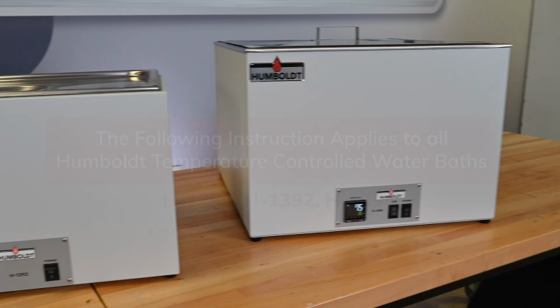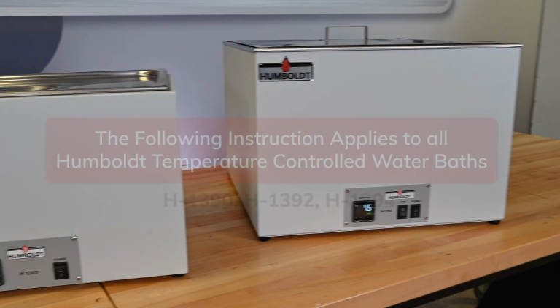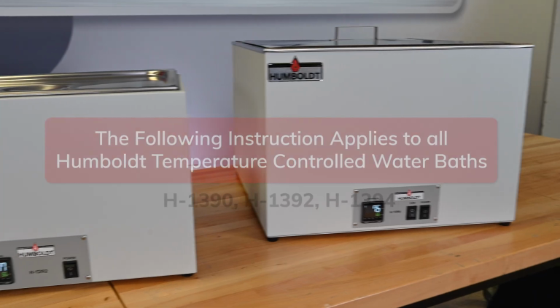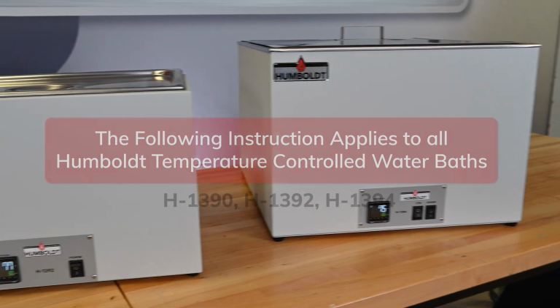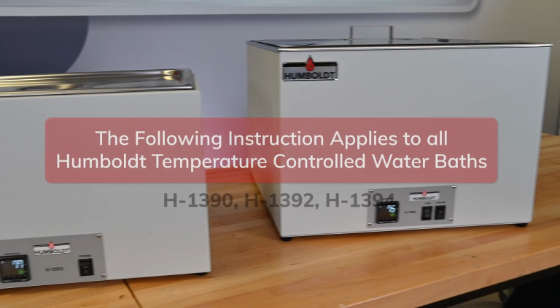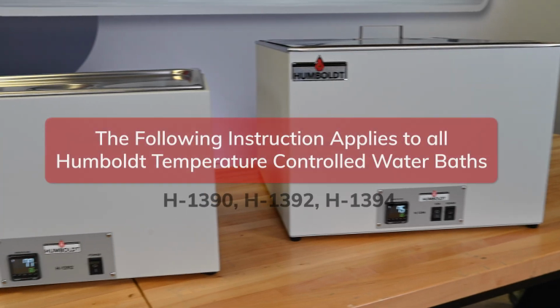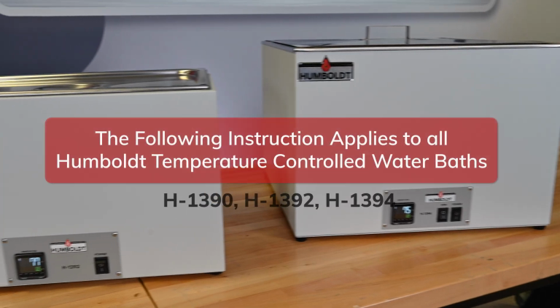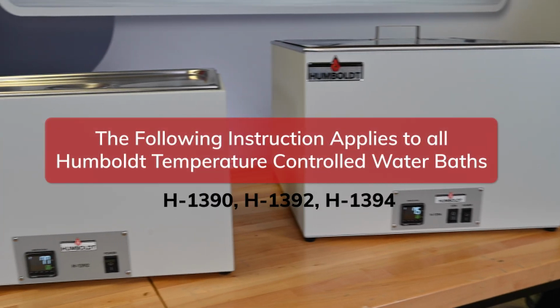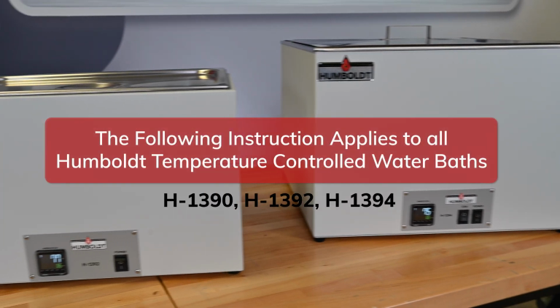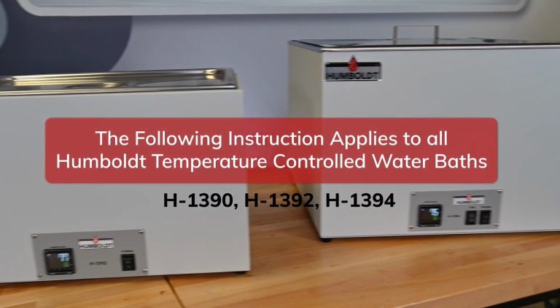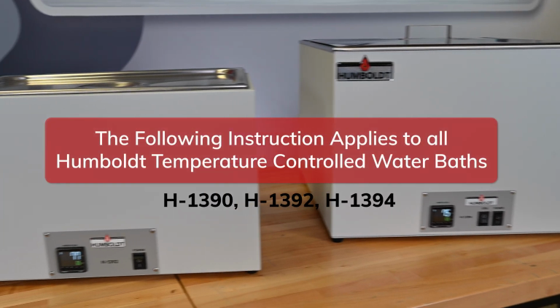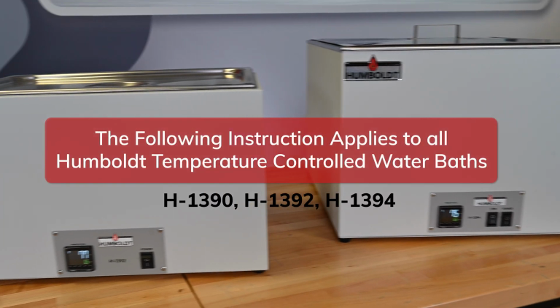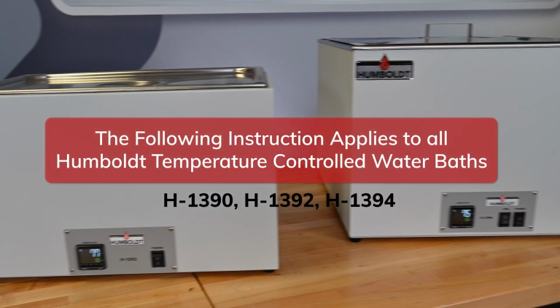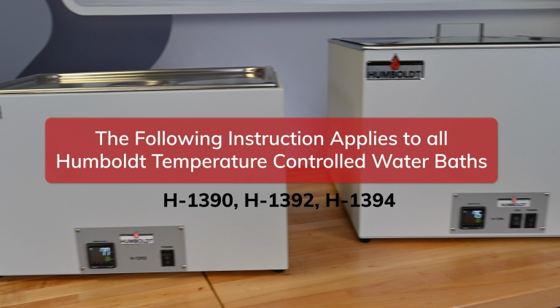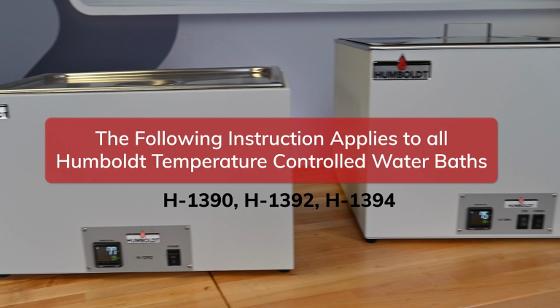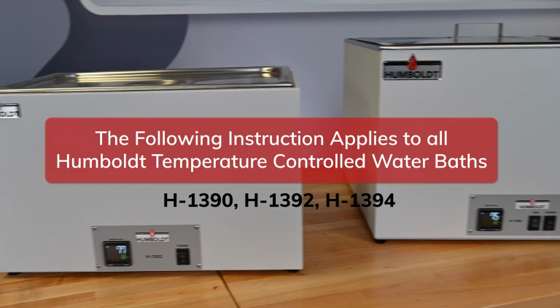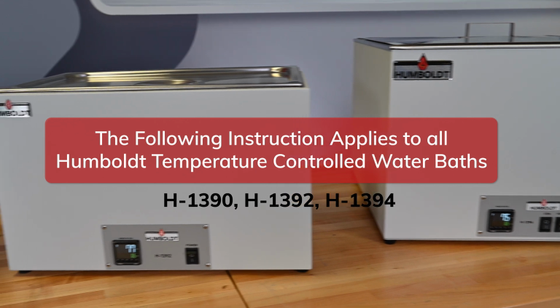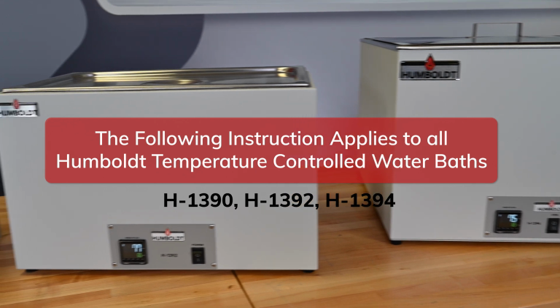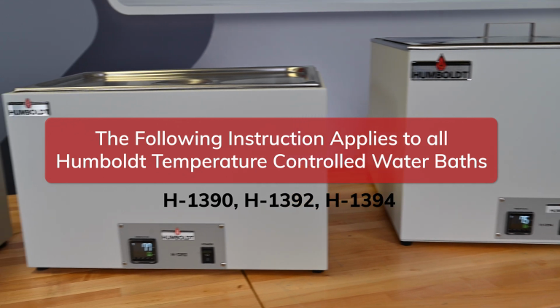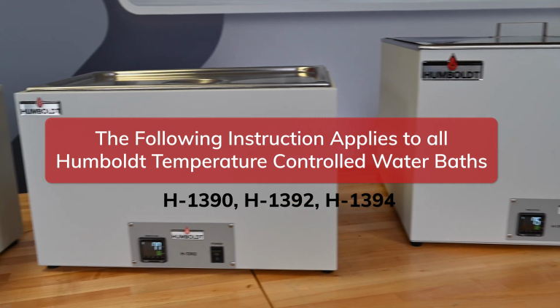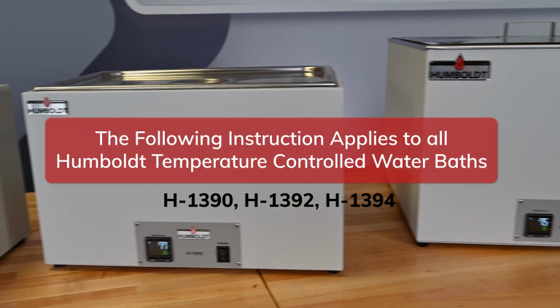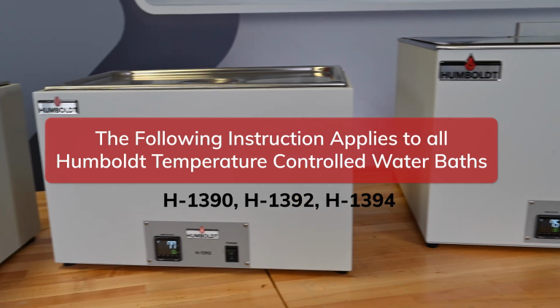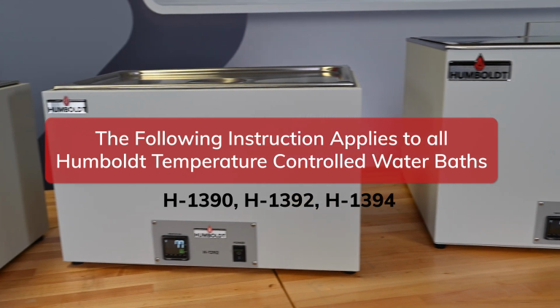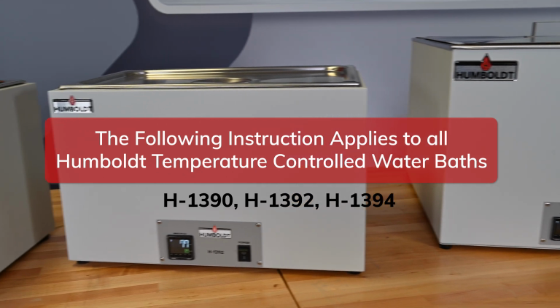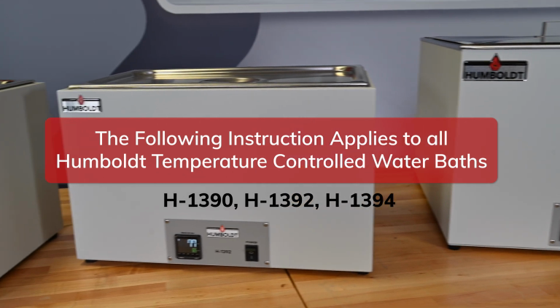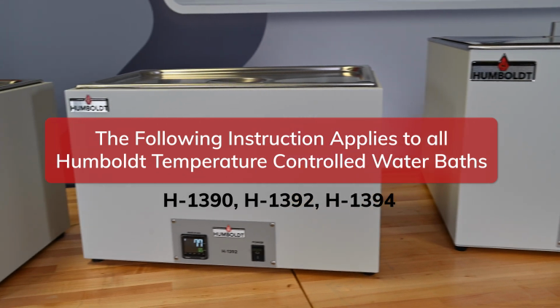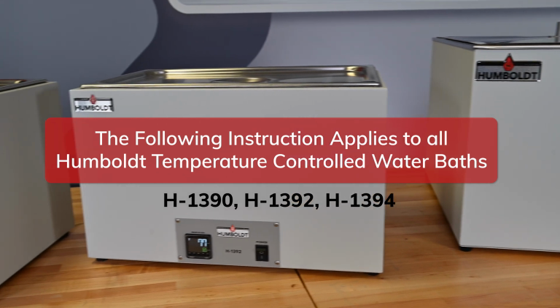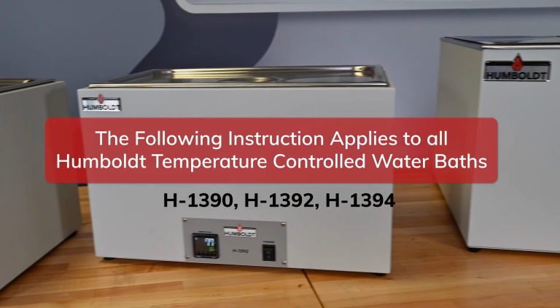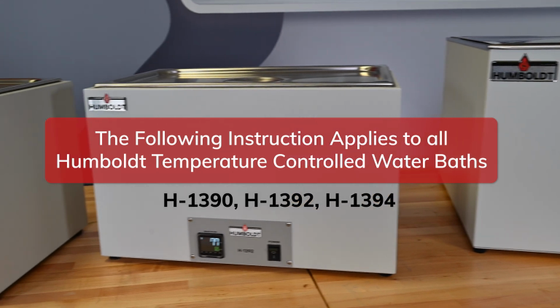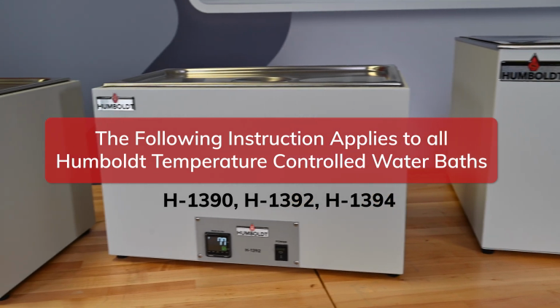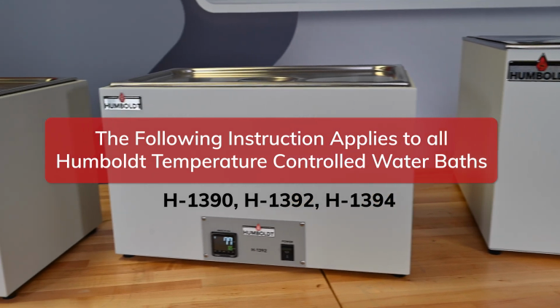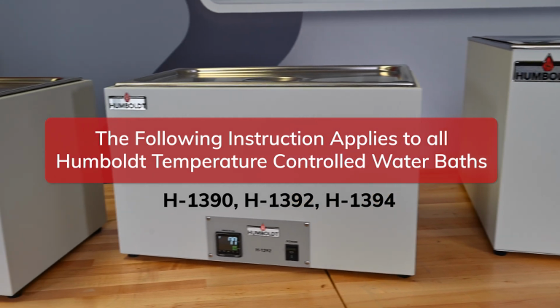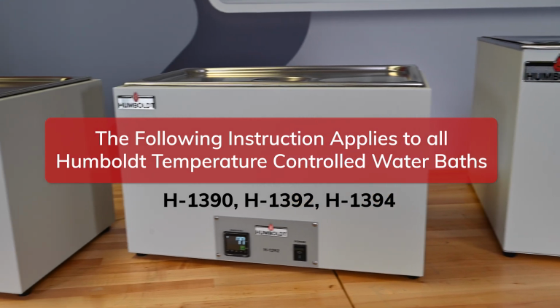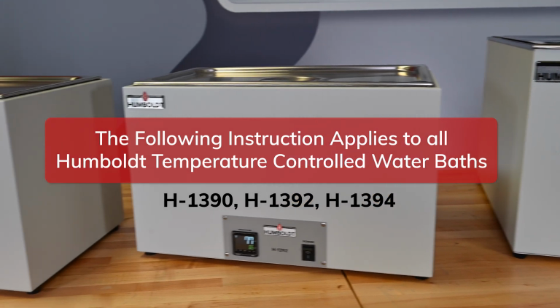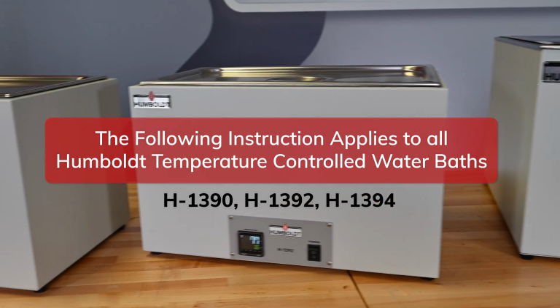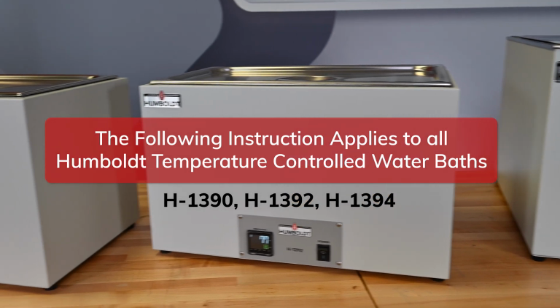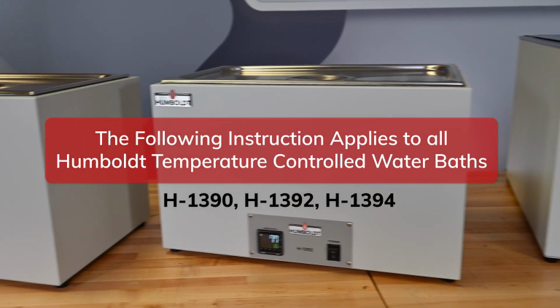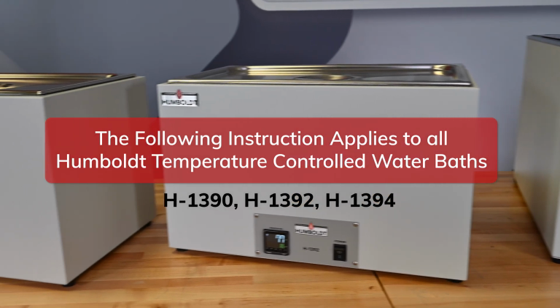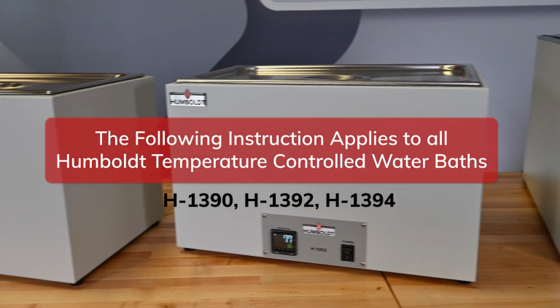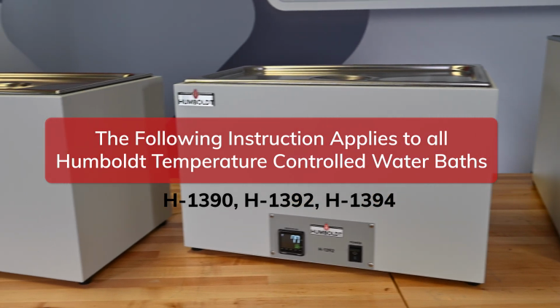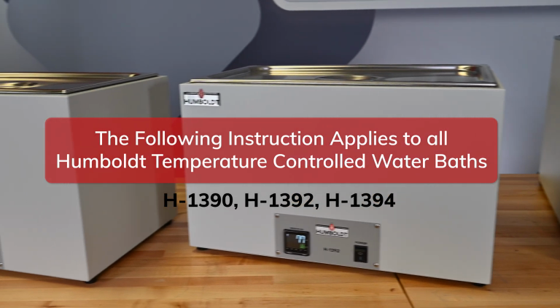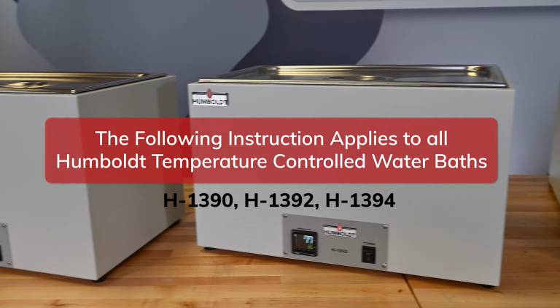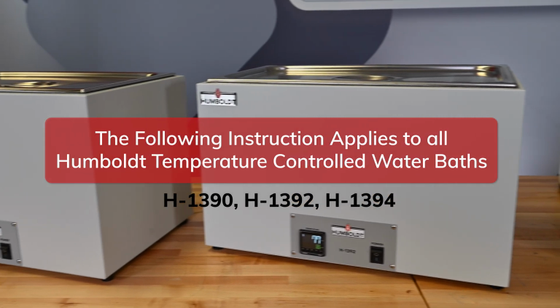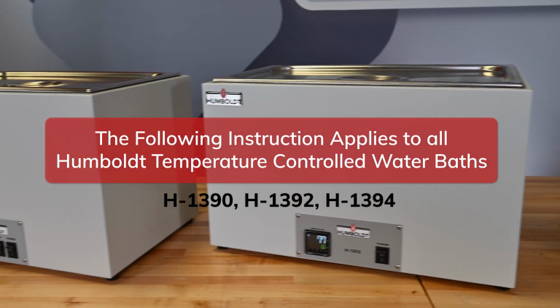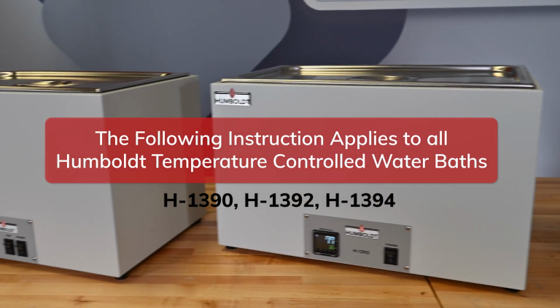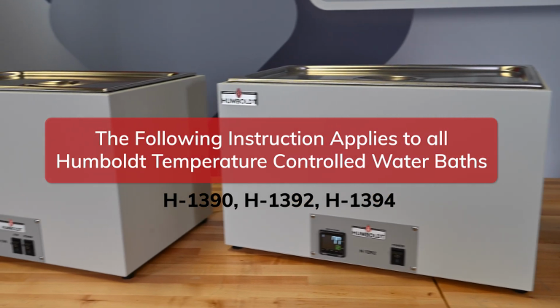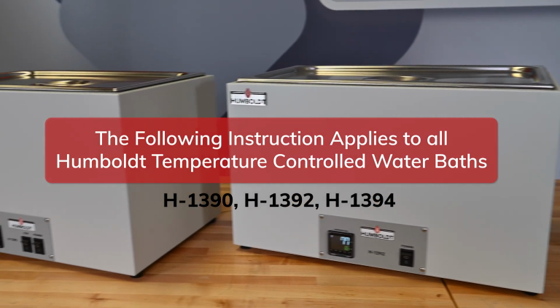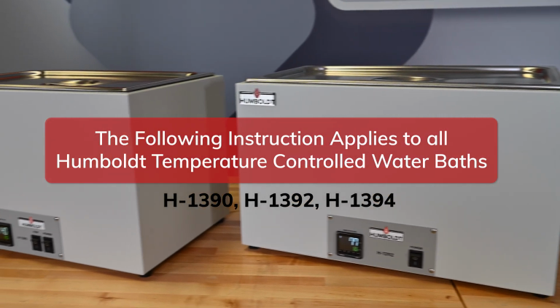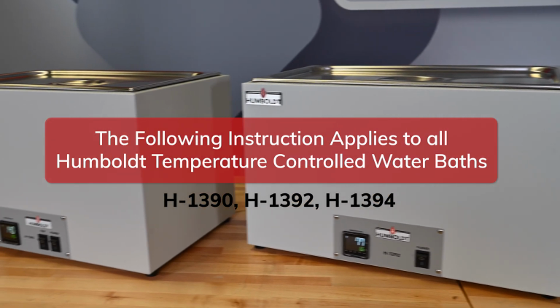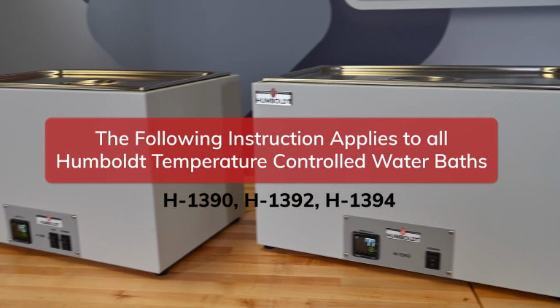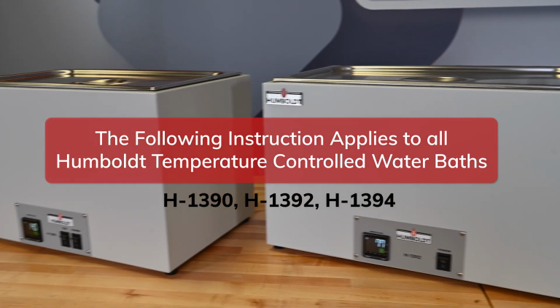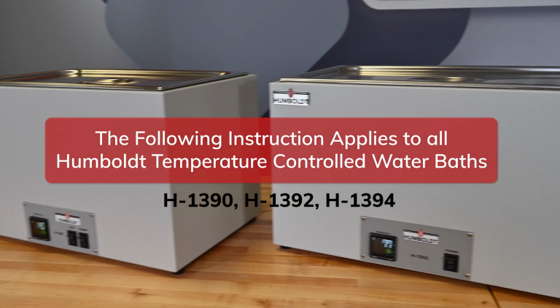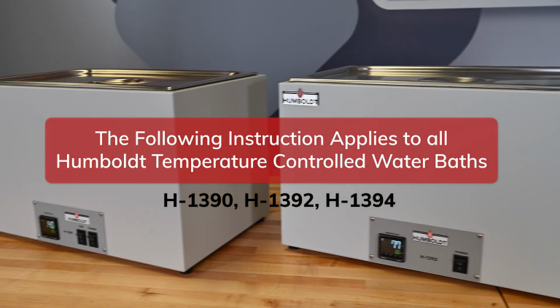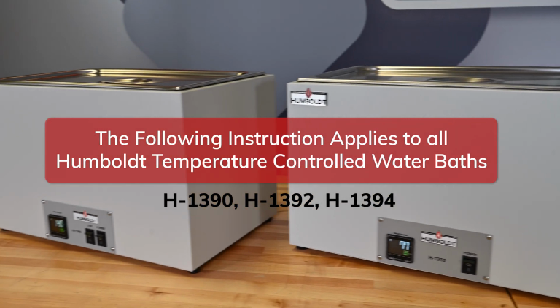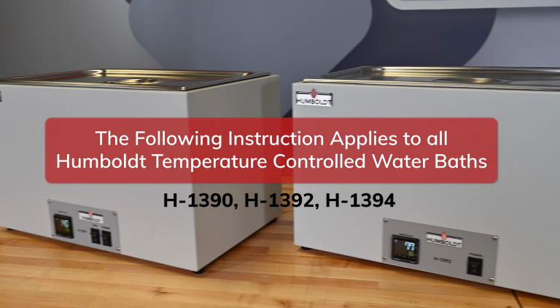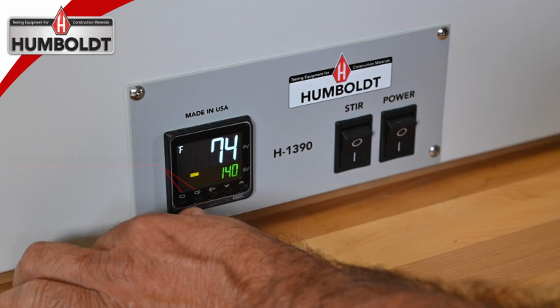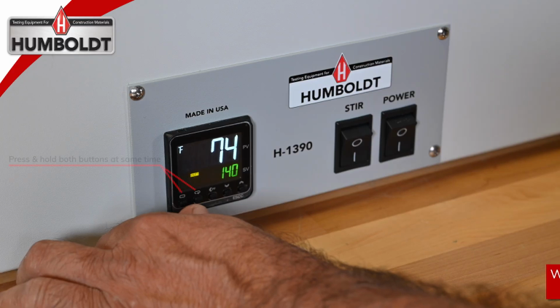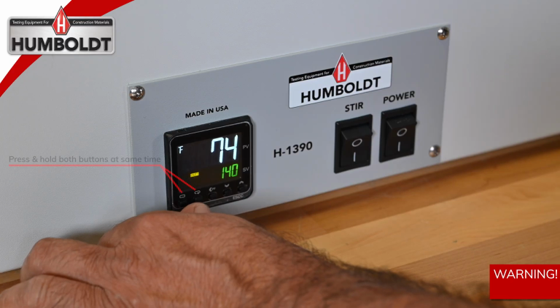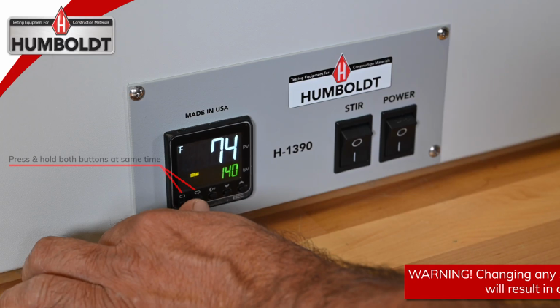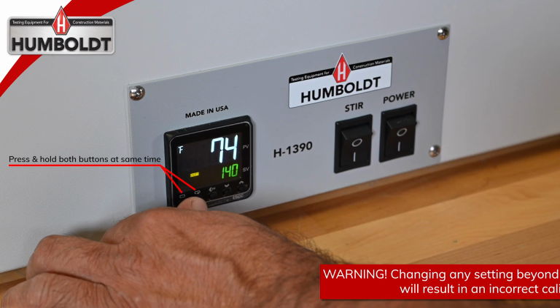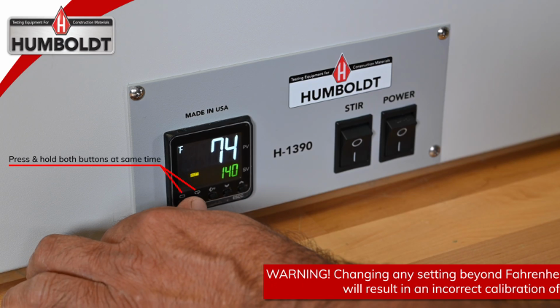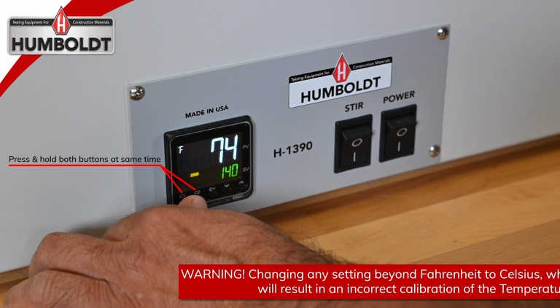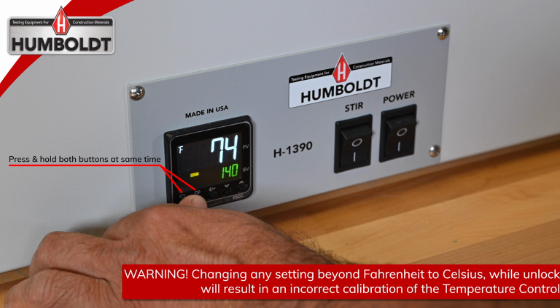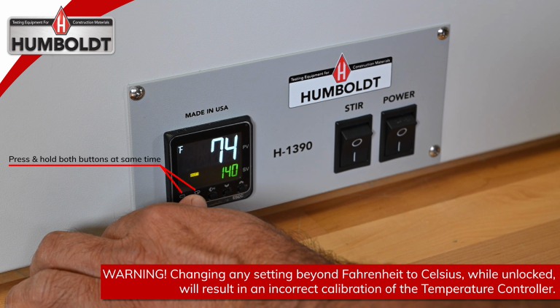This guide will show you how to change your temperature measurement from Fahrenheit to Celsius. First, you will need to unlock the temperature controller.